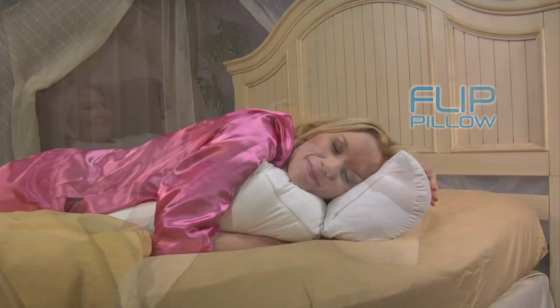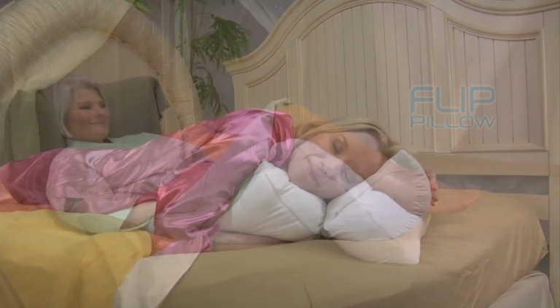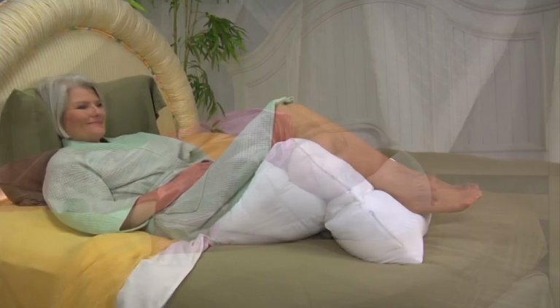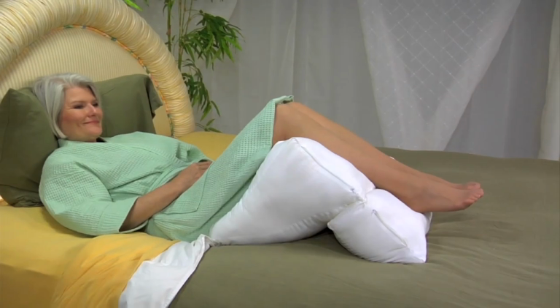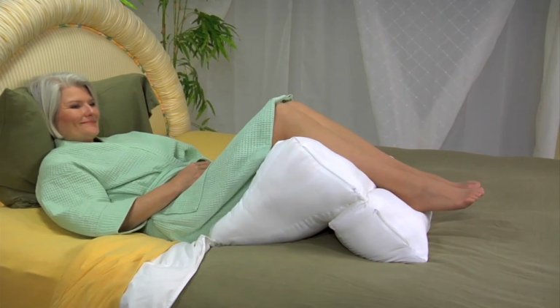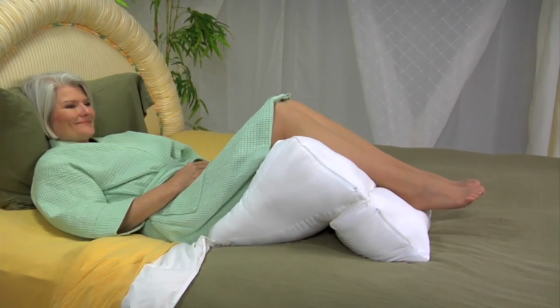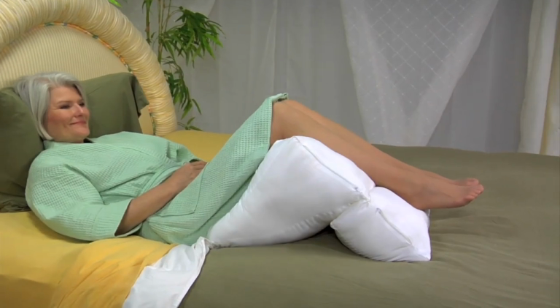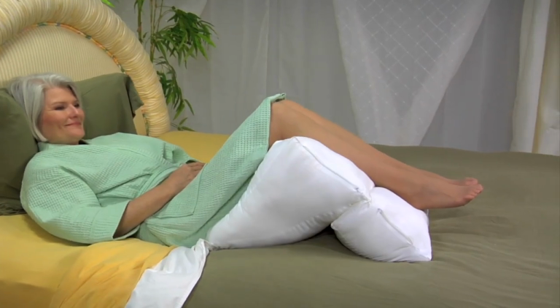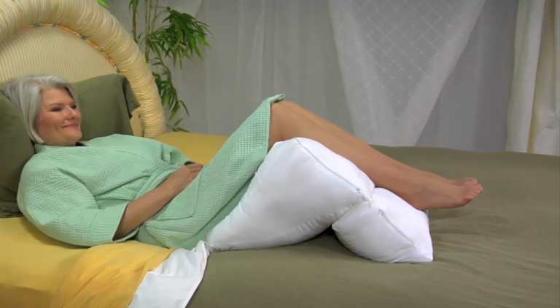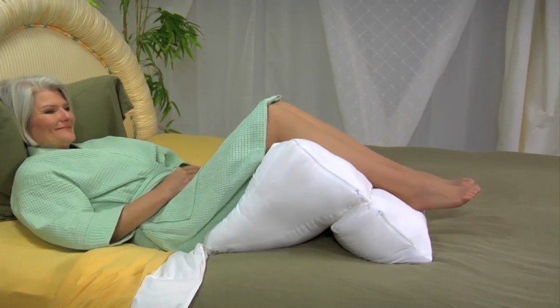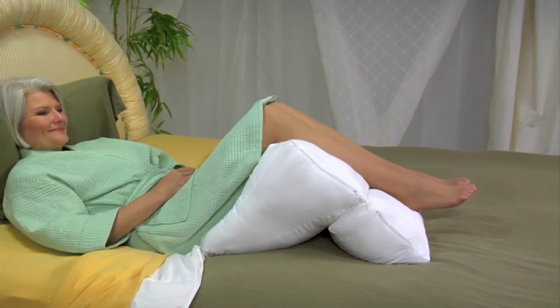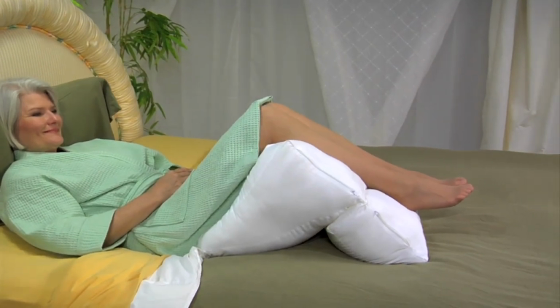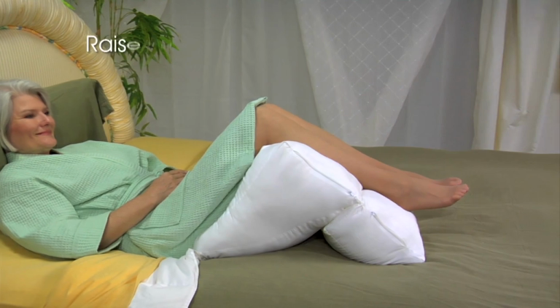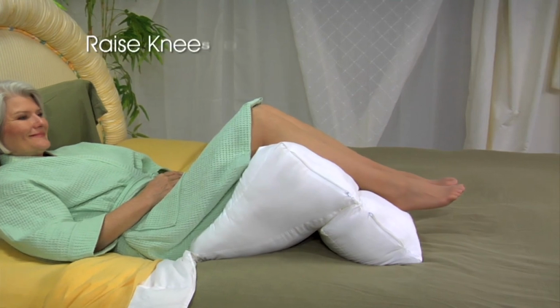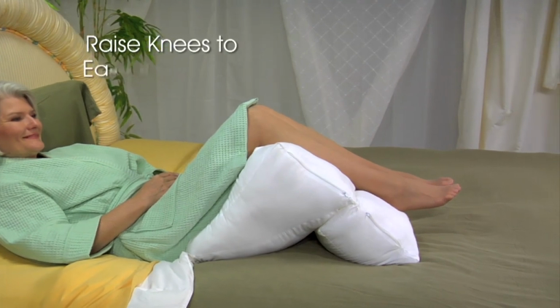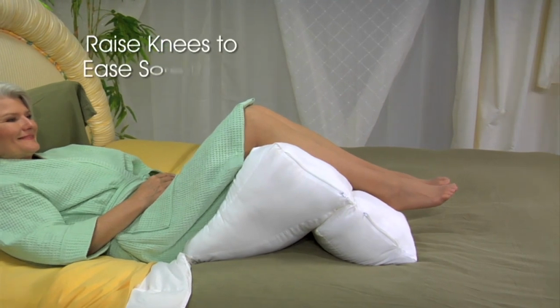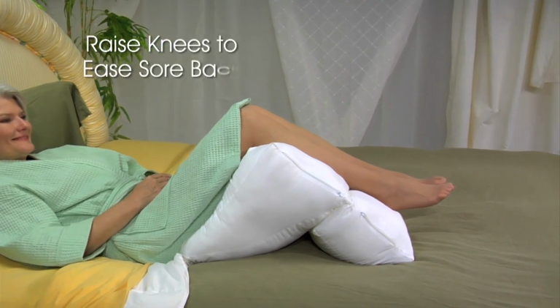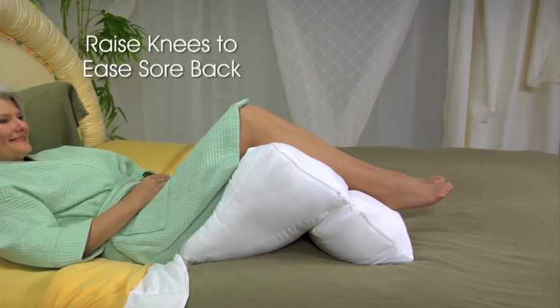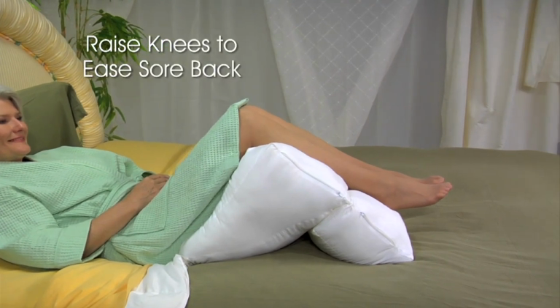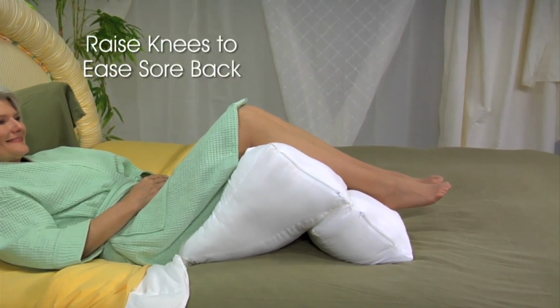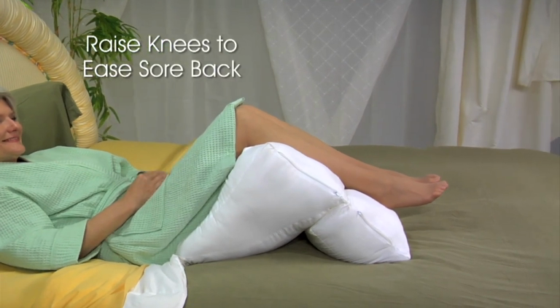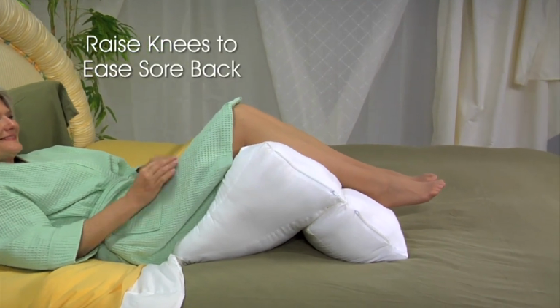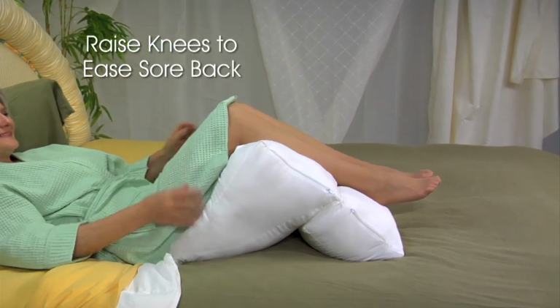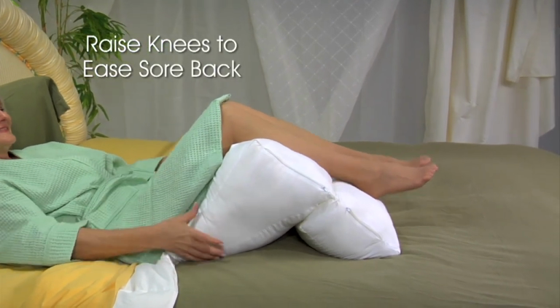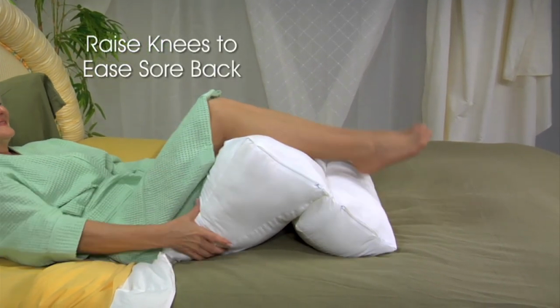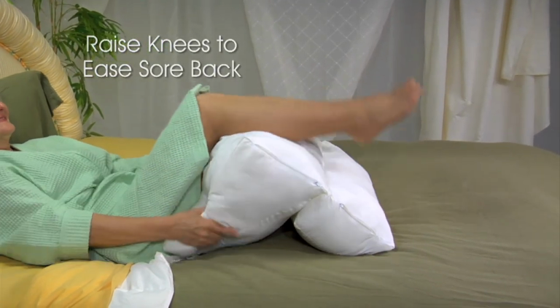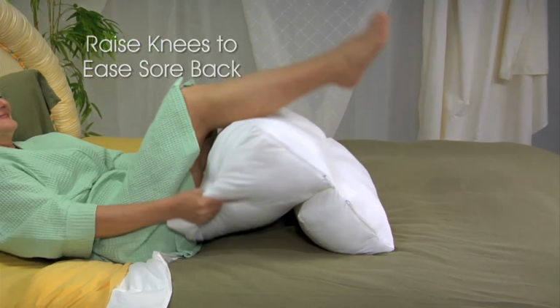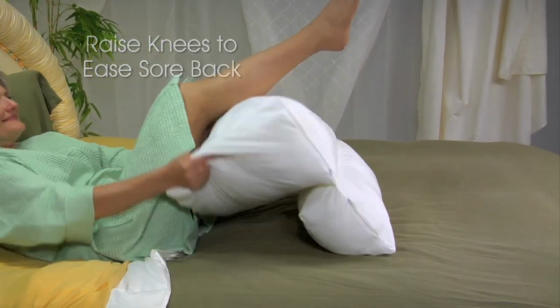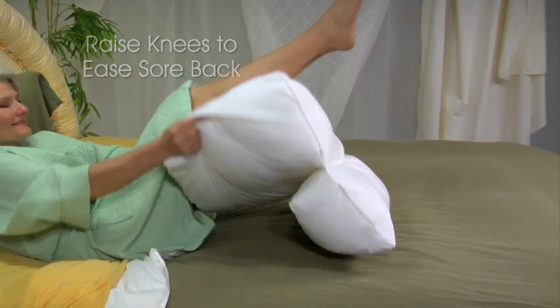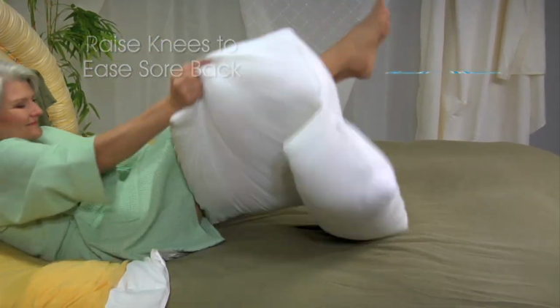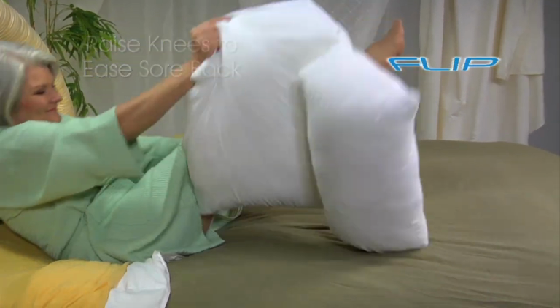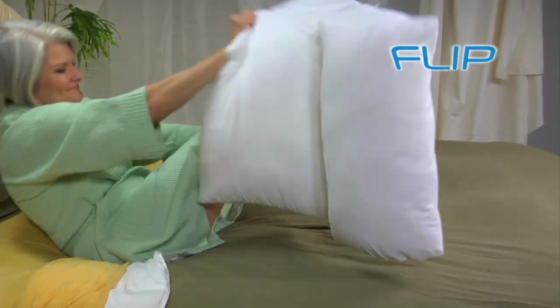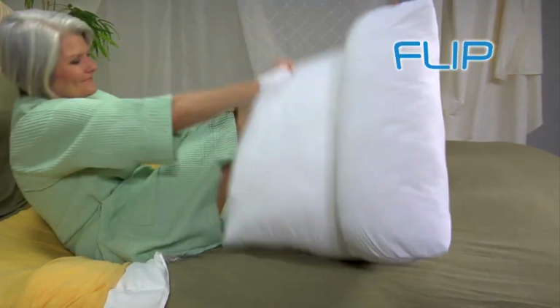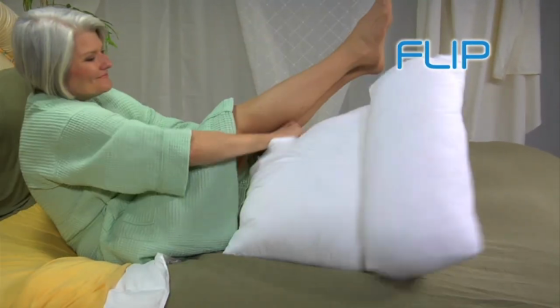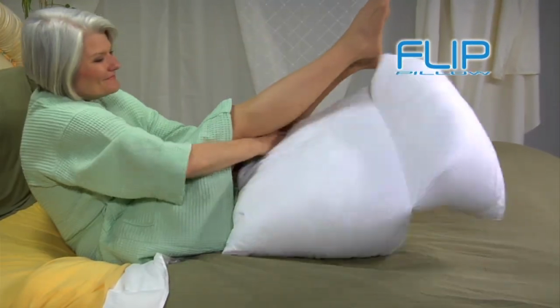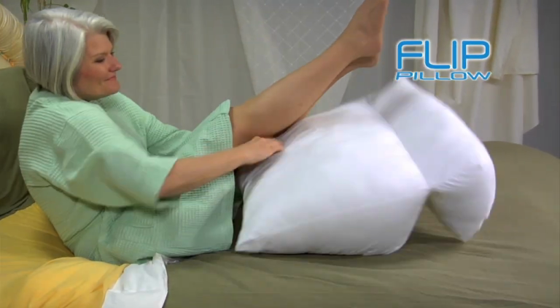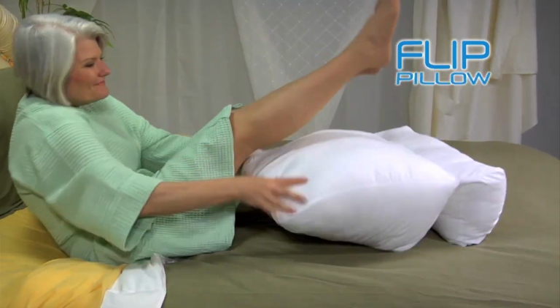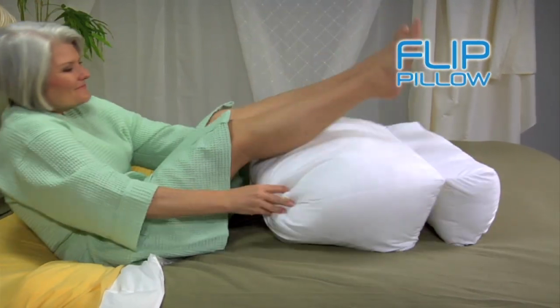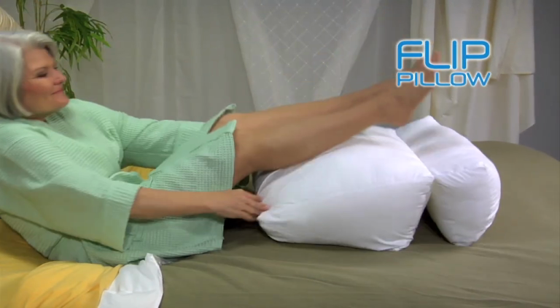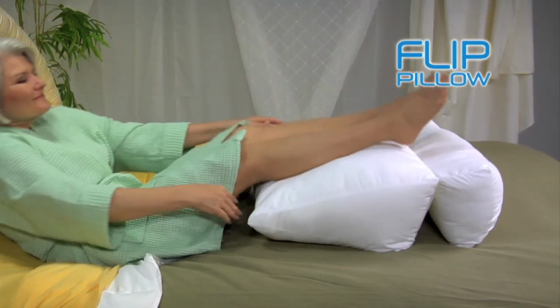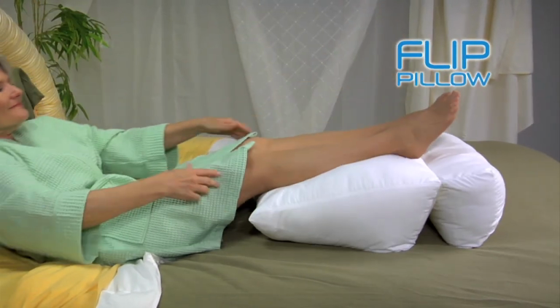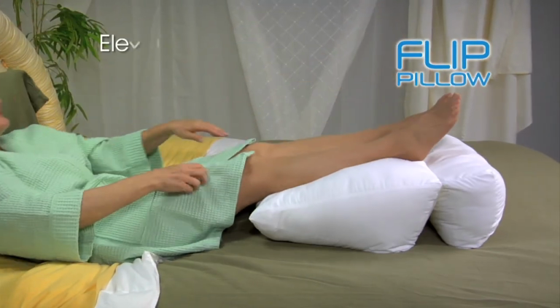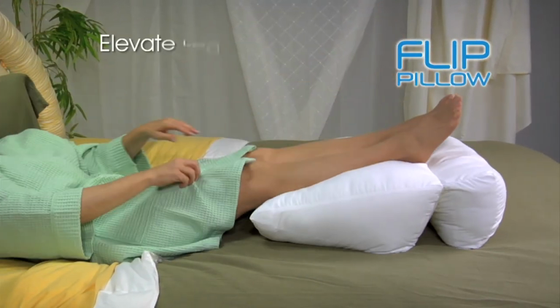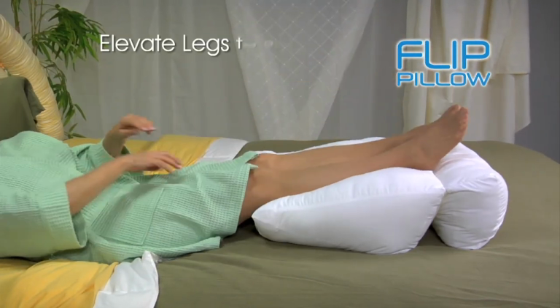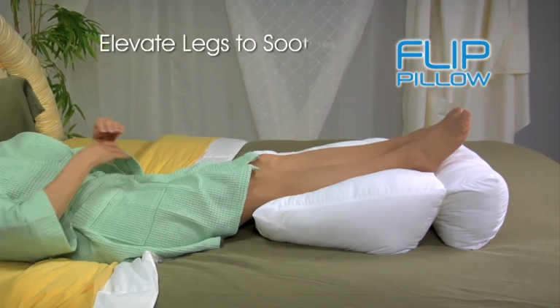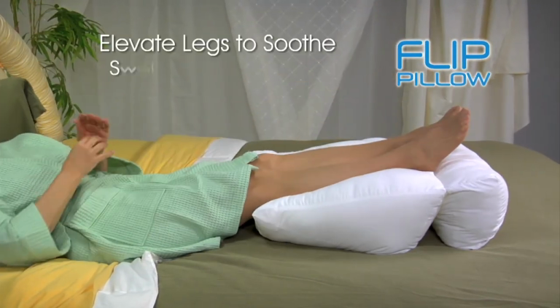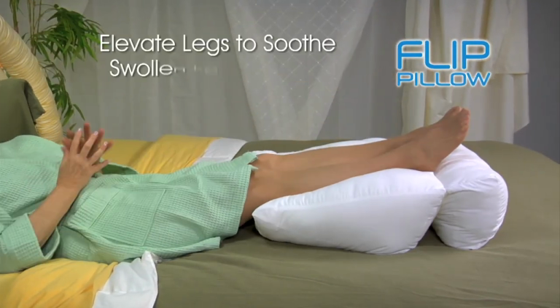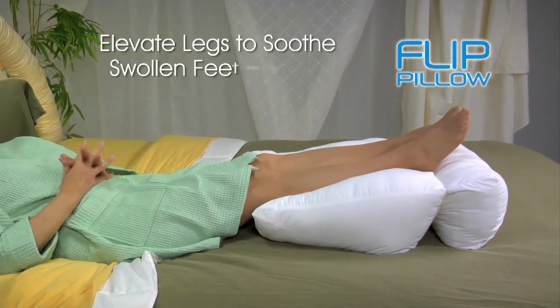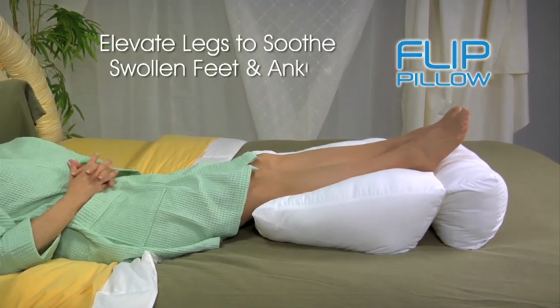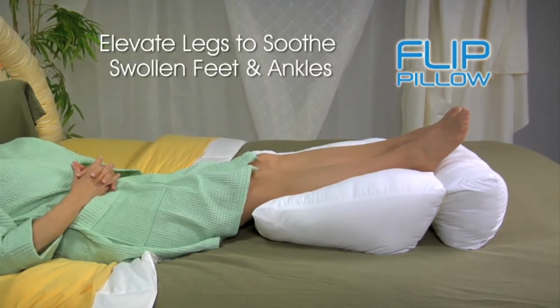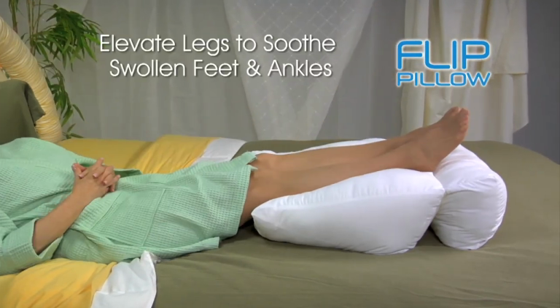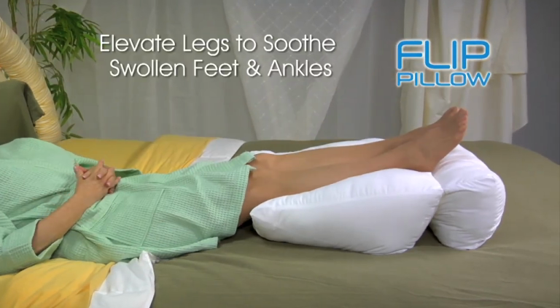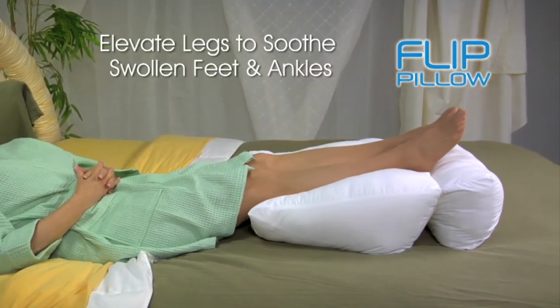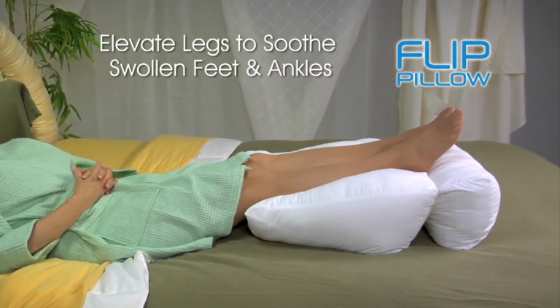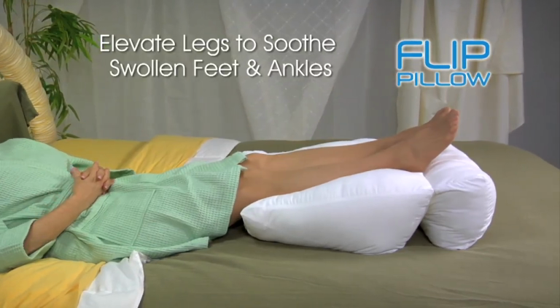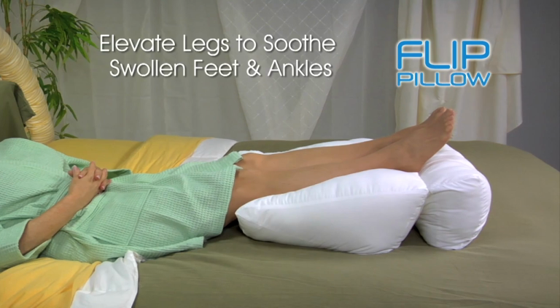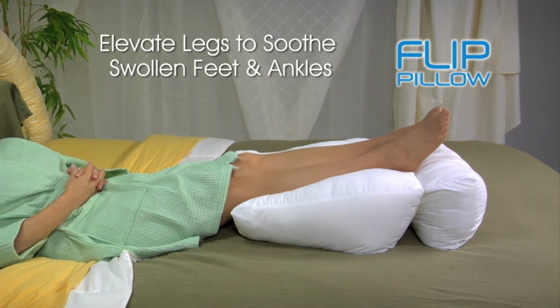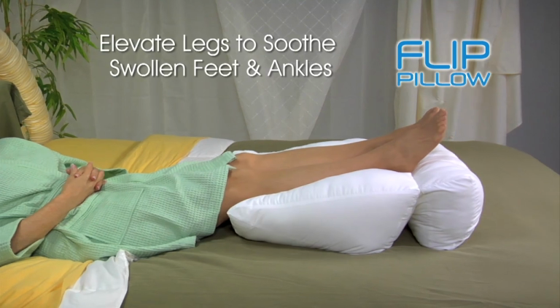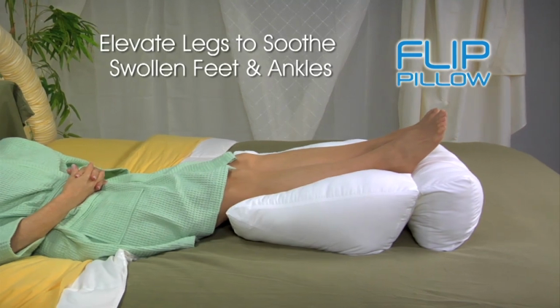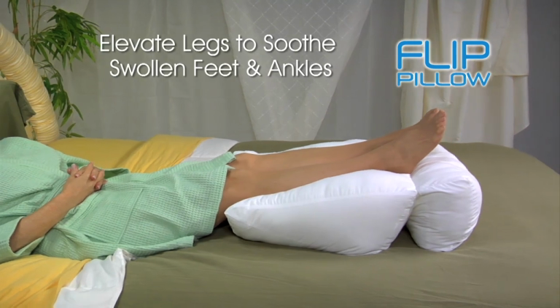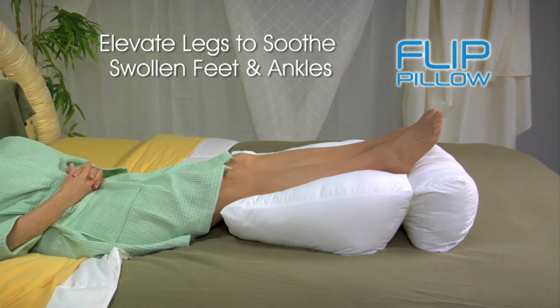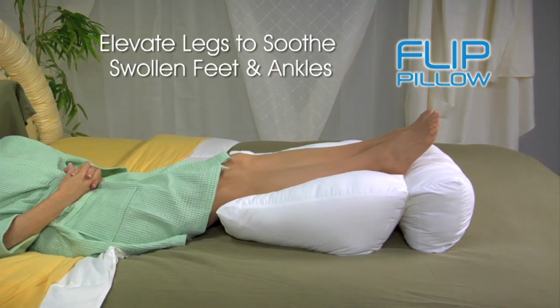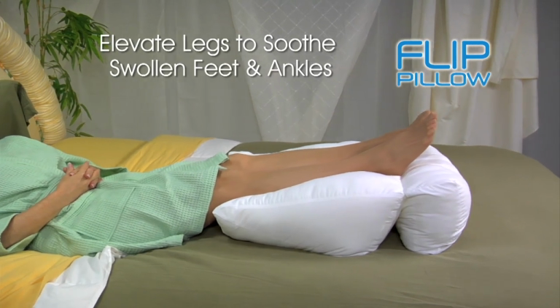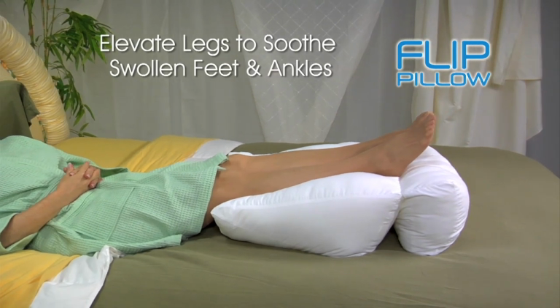Use the Flip to elevate your knees to ease that sore back. Or just flip it to elevate those legs to comfort and soothe your swollen feet and ankles.